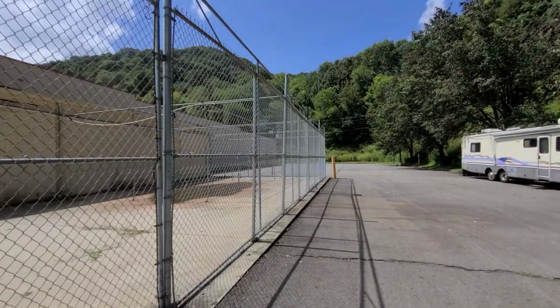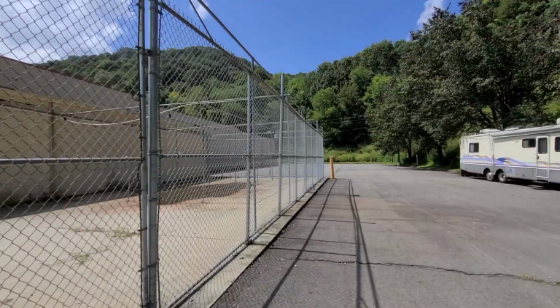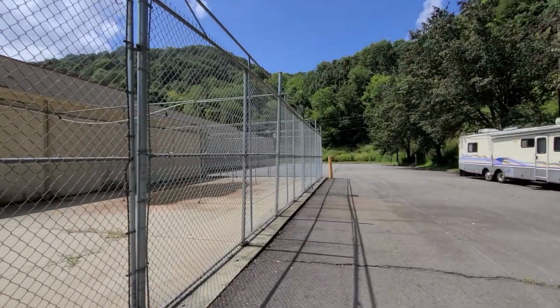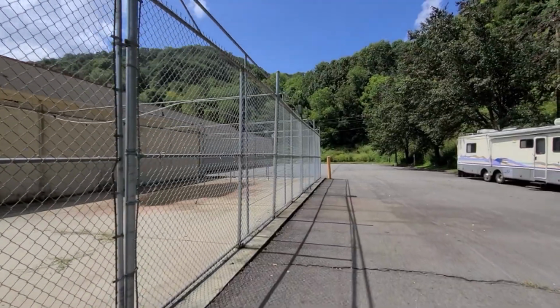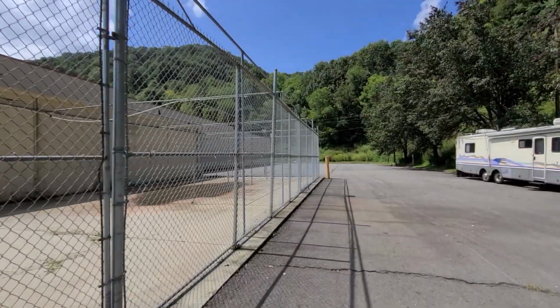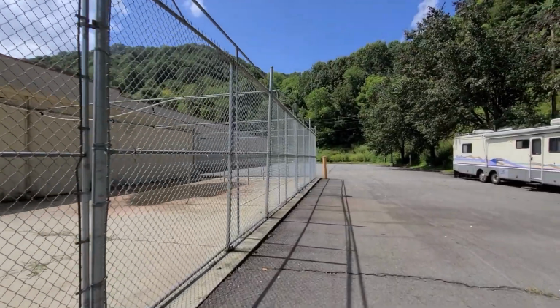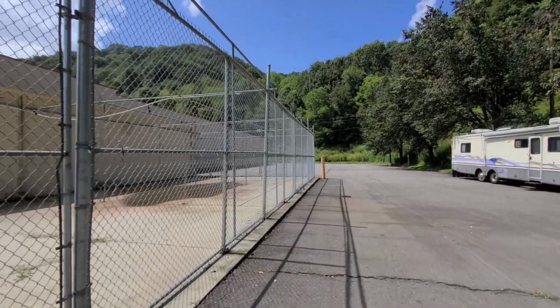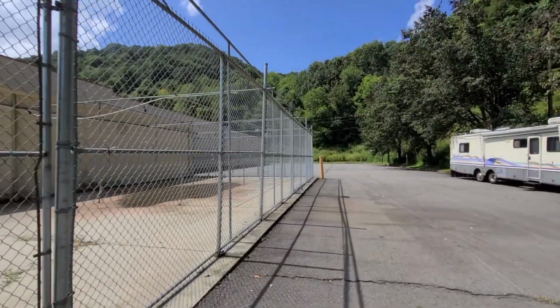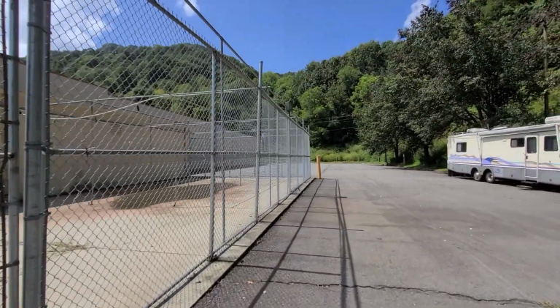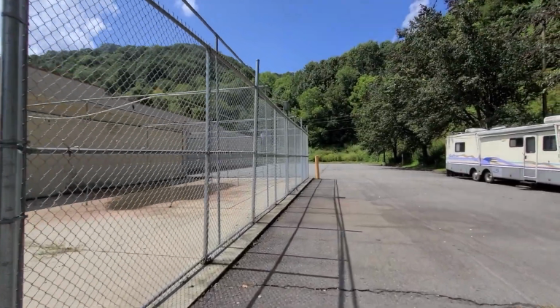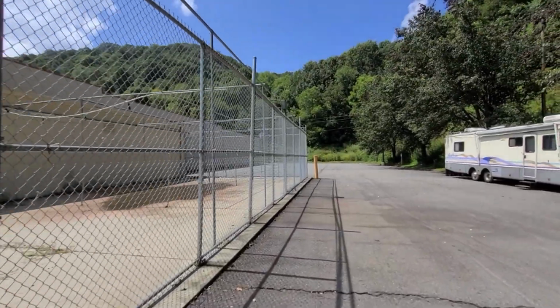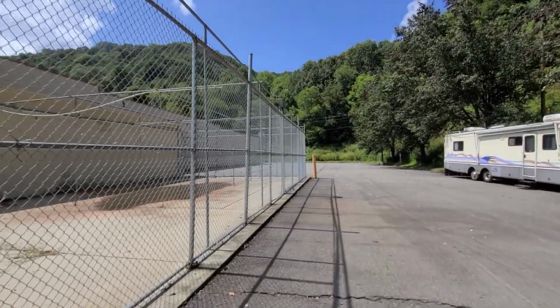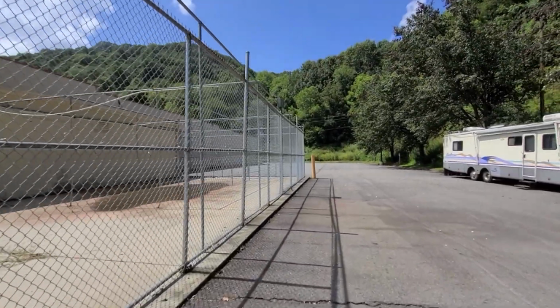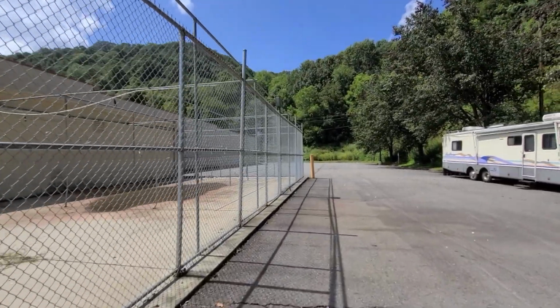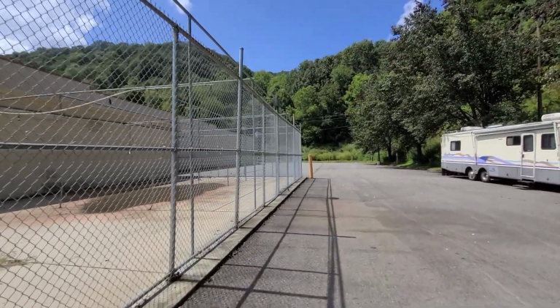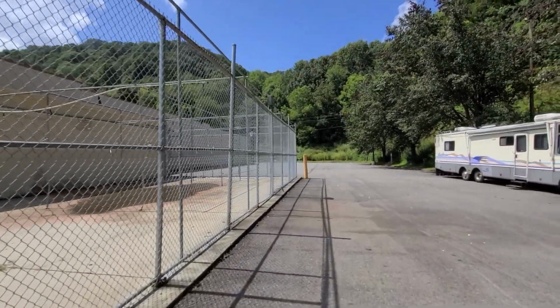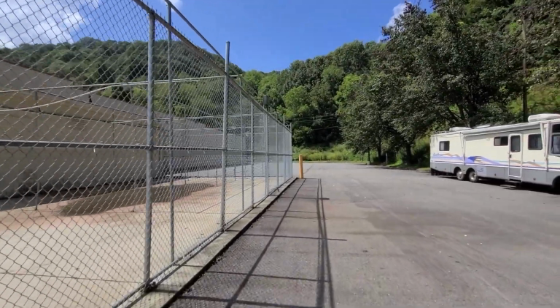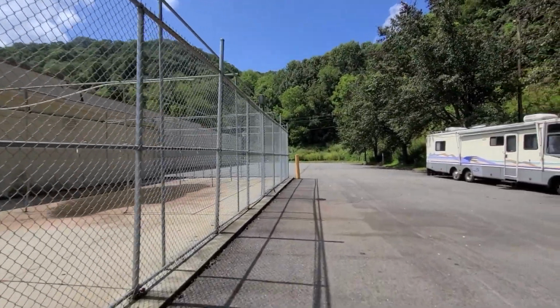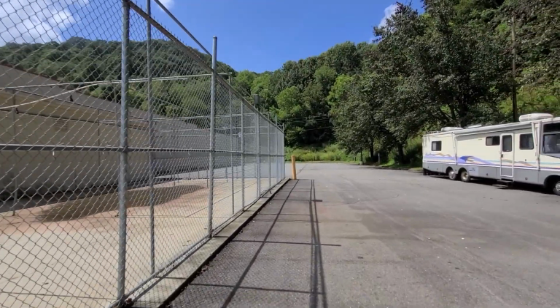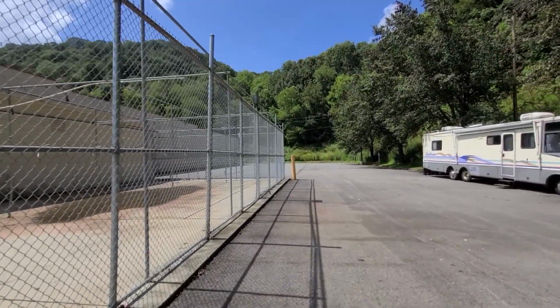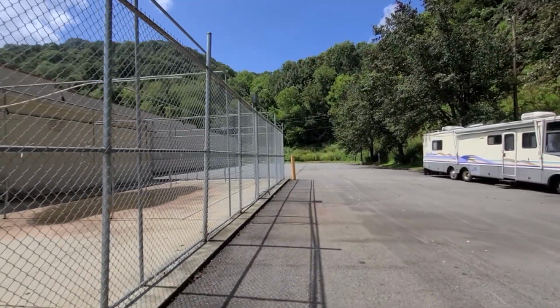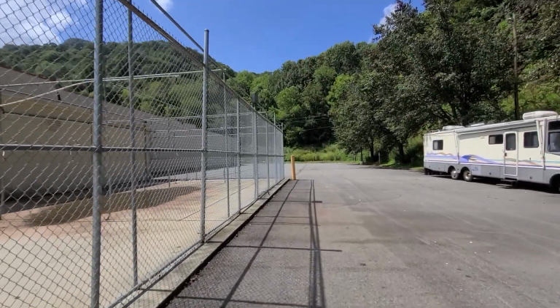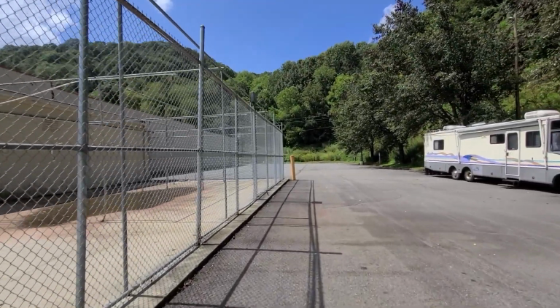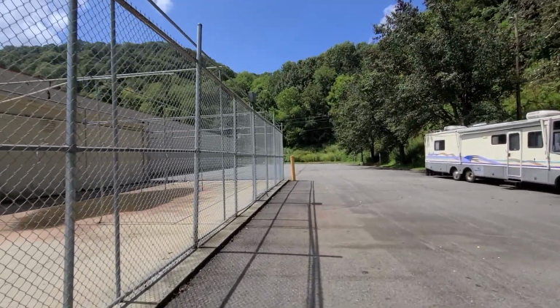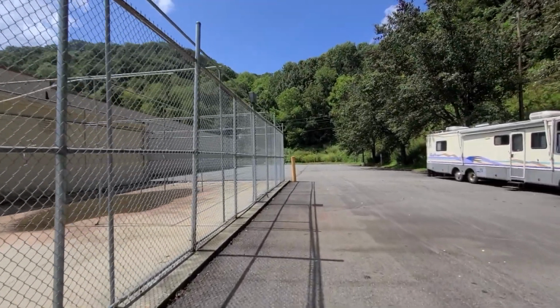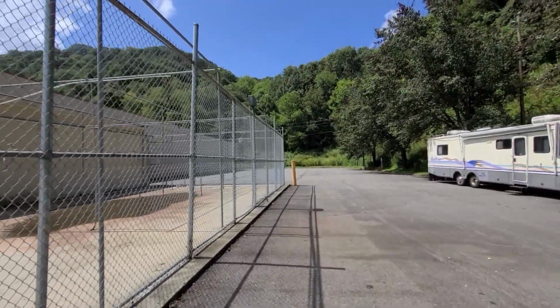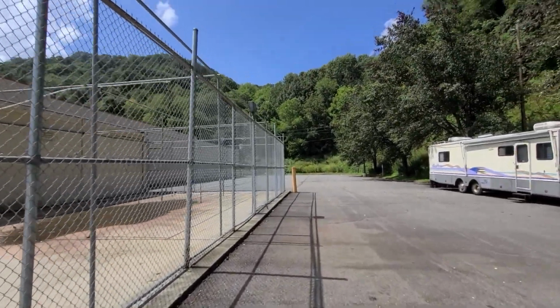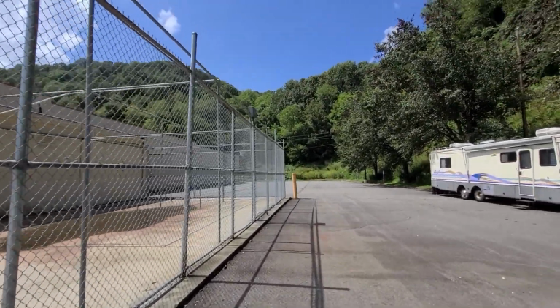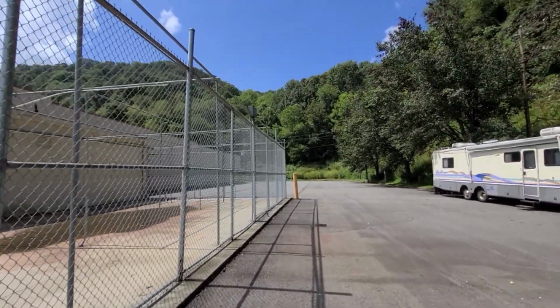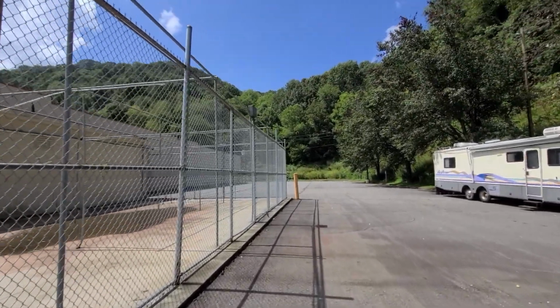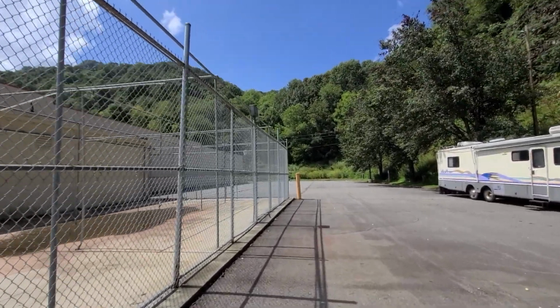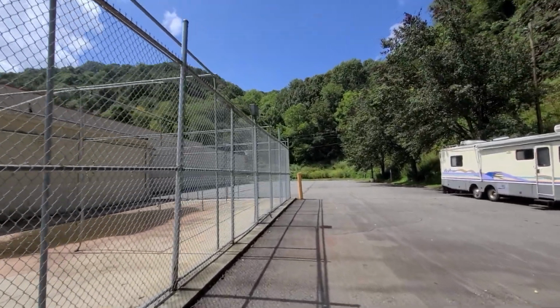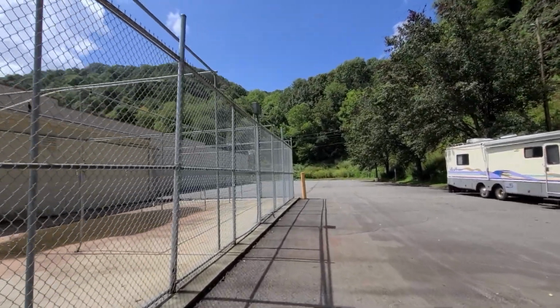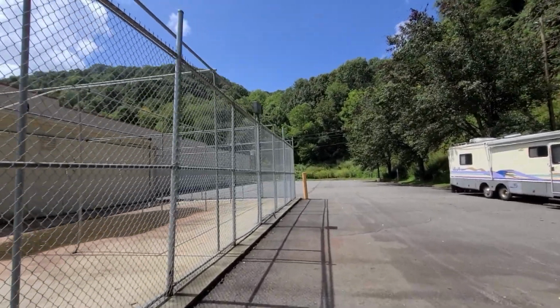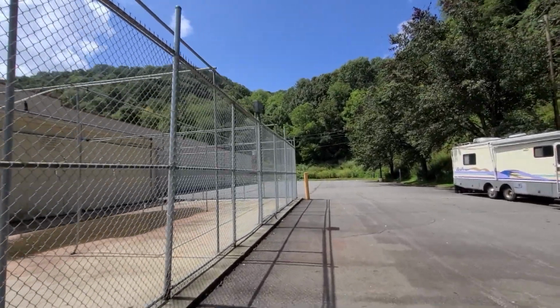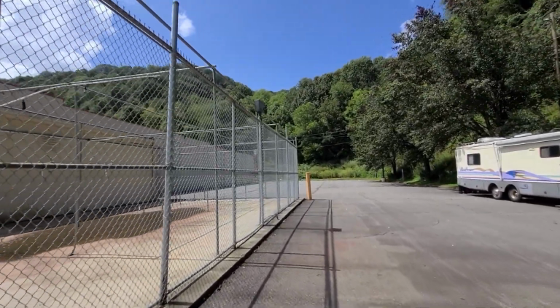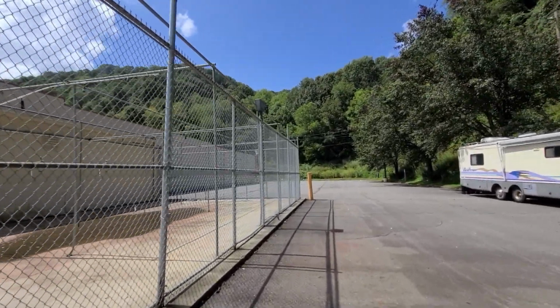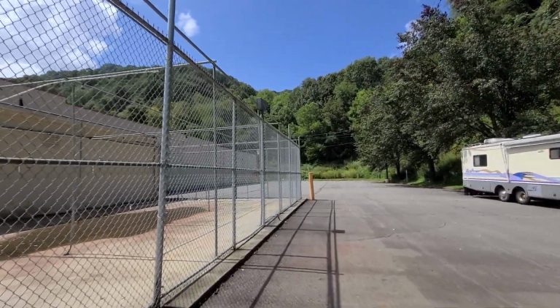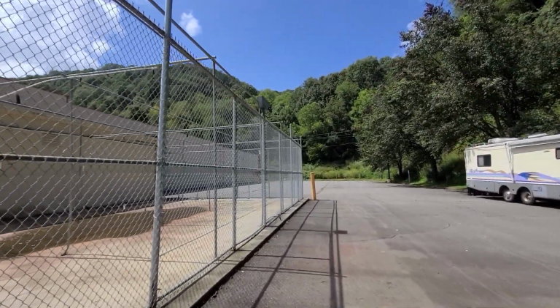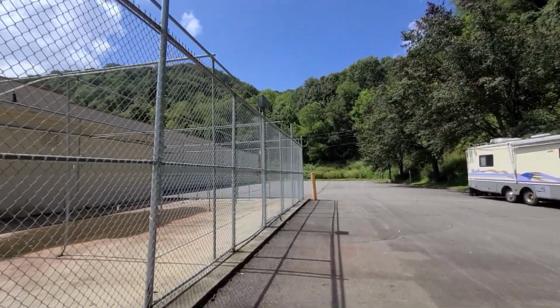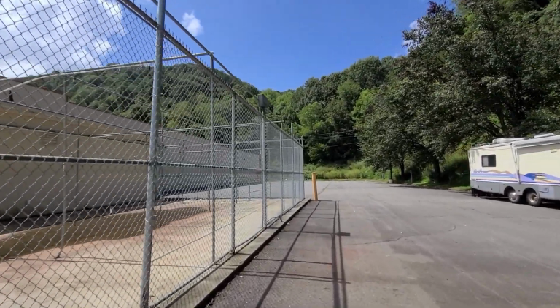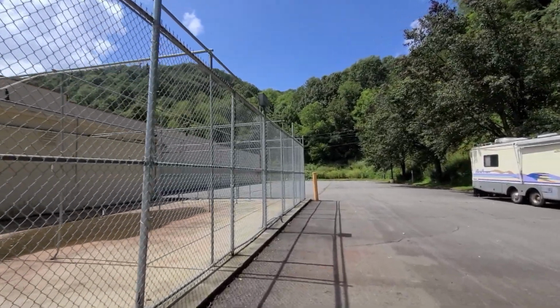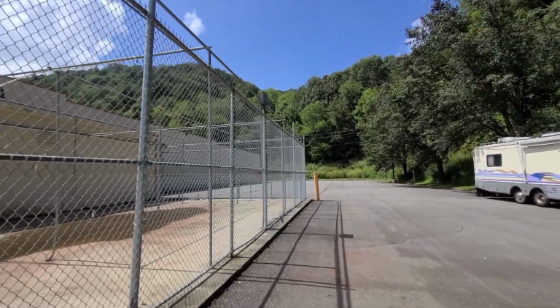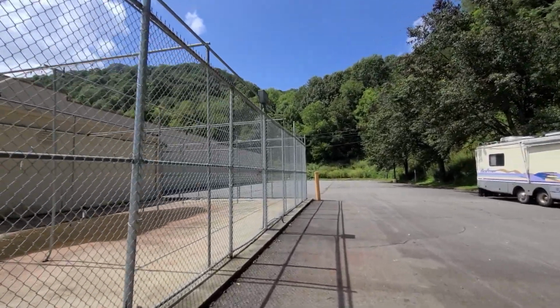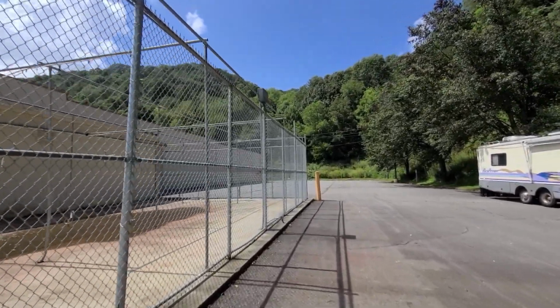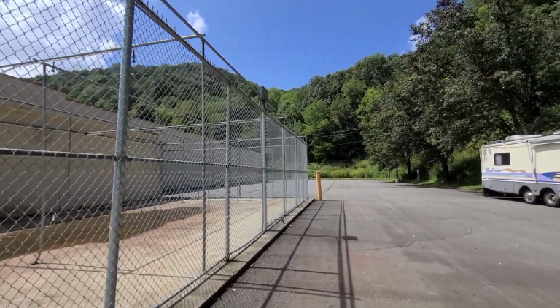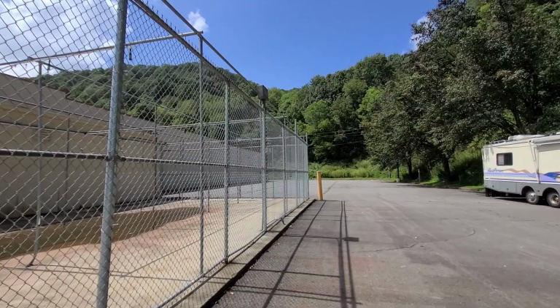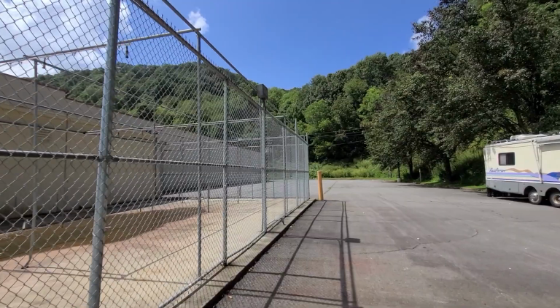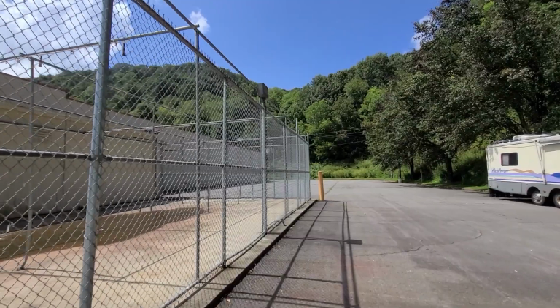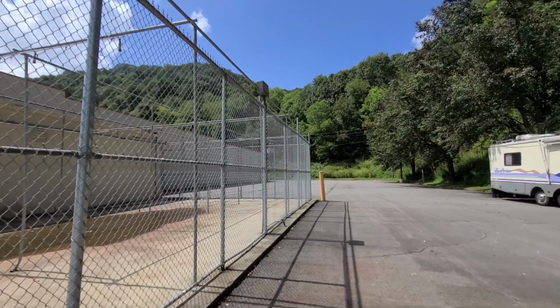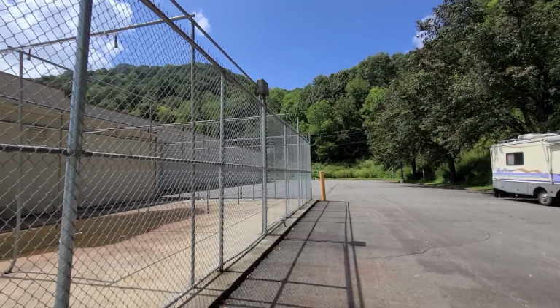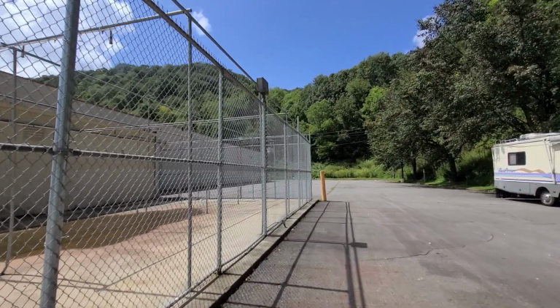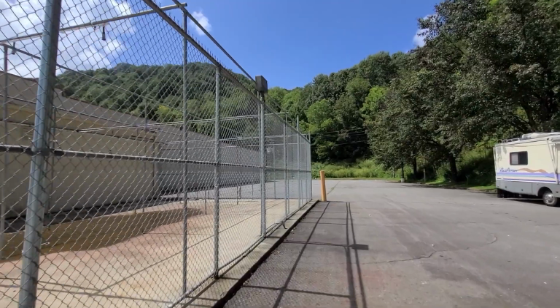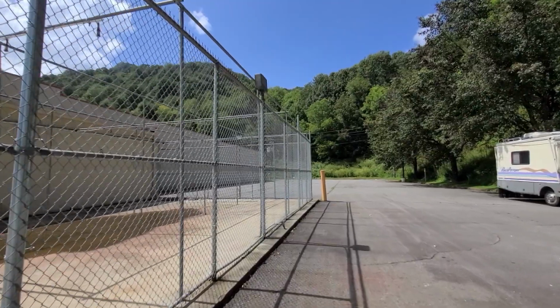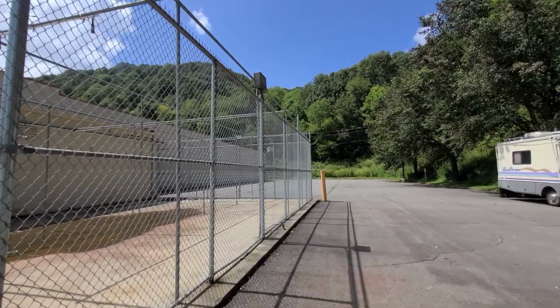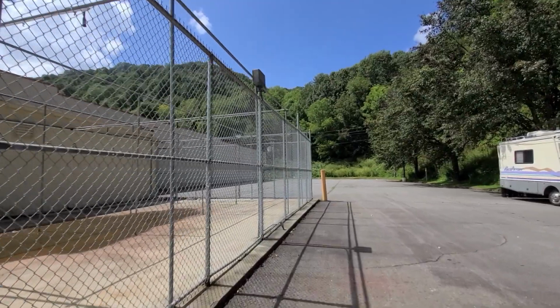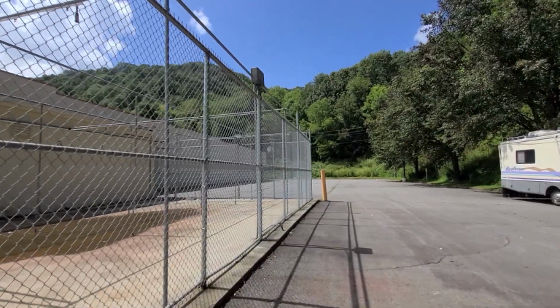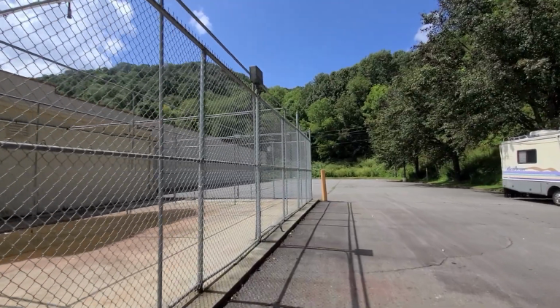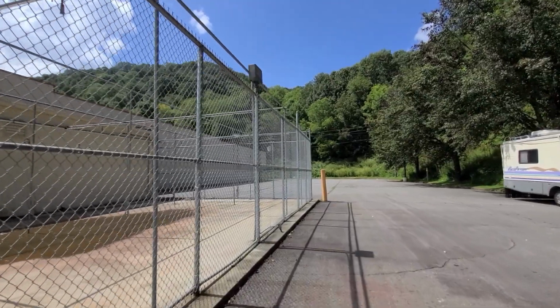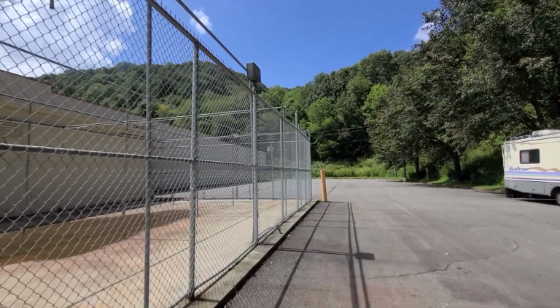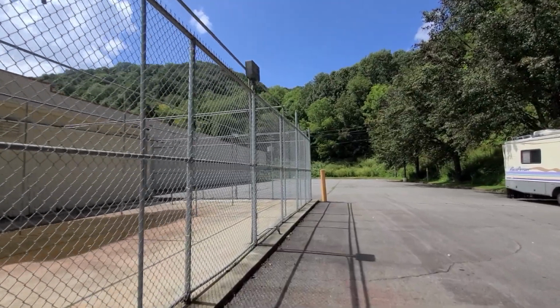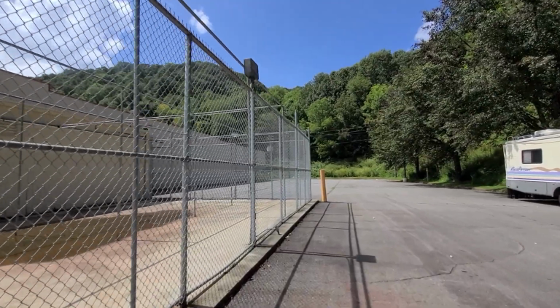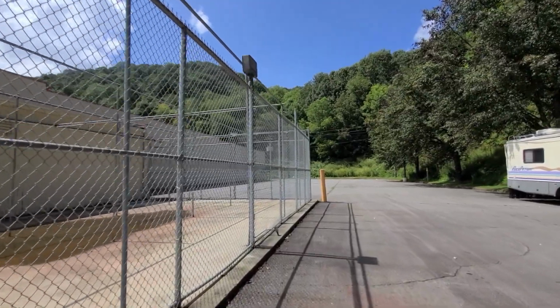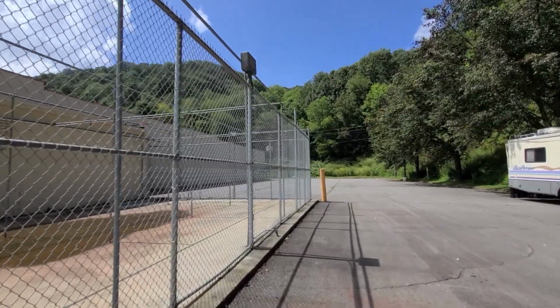Even though it's sealed off, it looks like I could have maybe squeezed through the gate if I had wanted to.